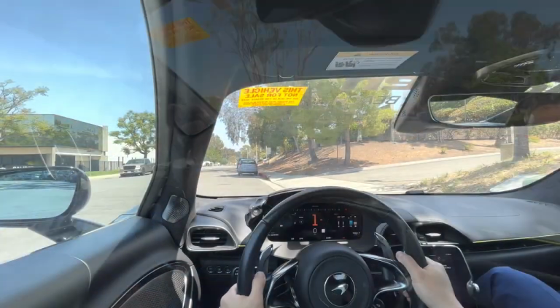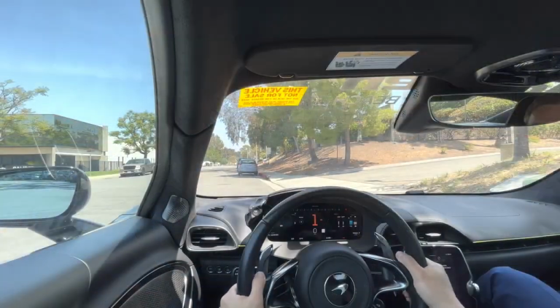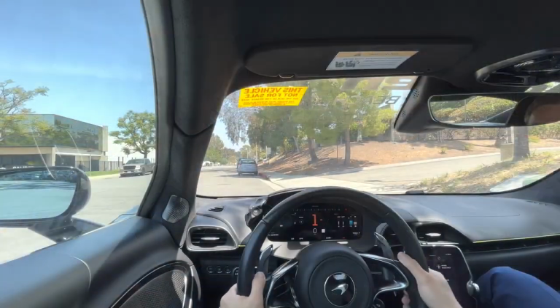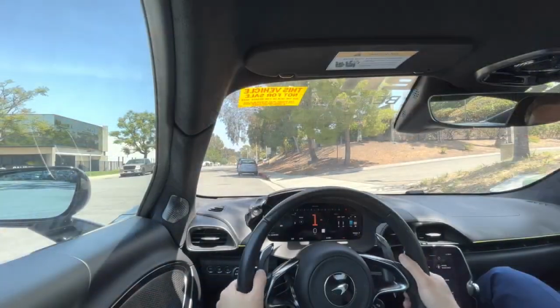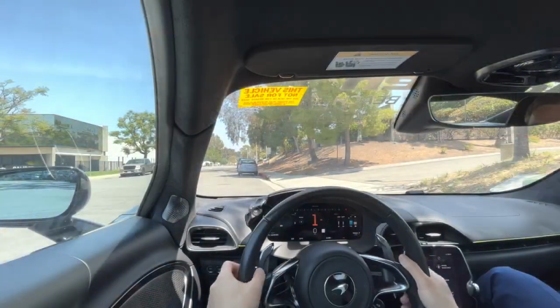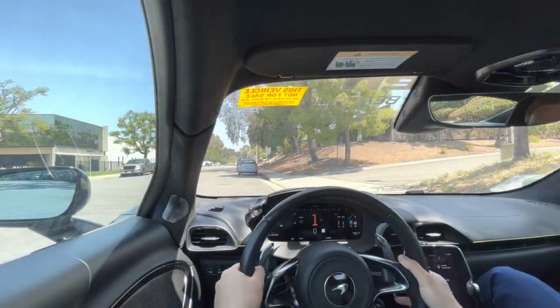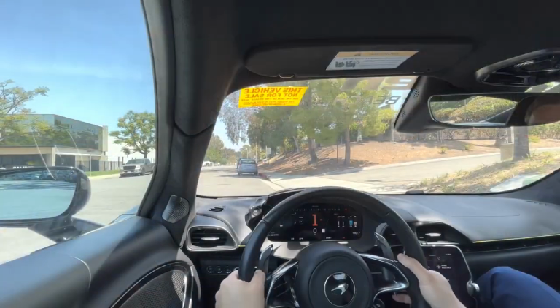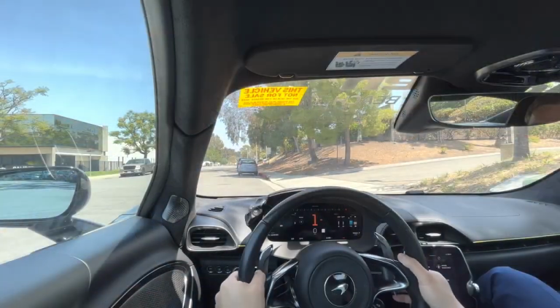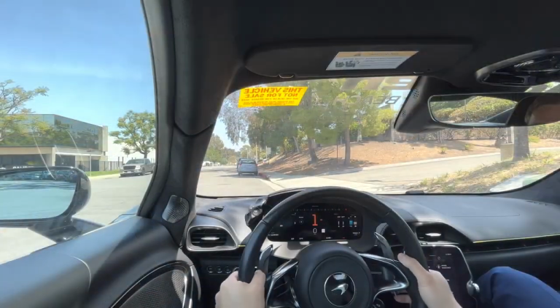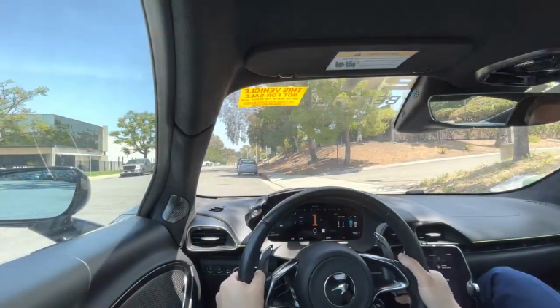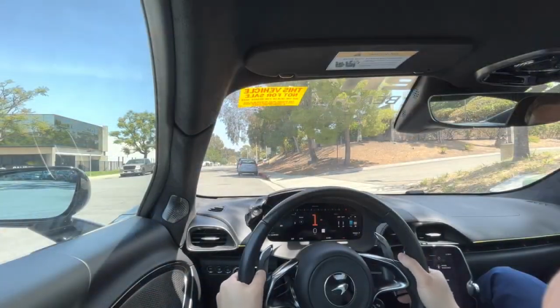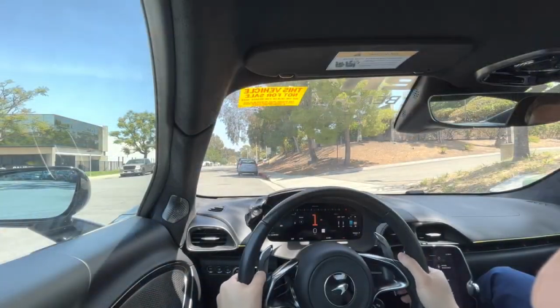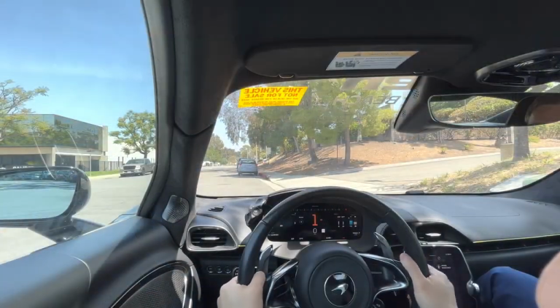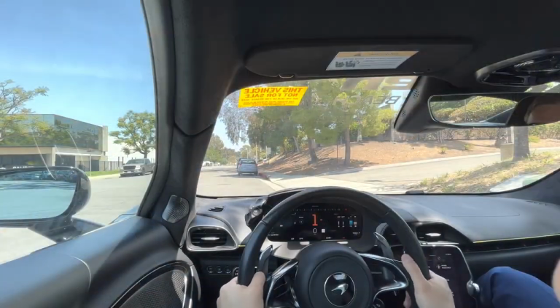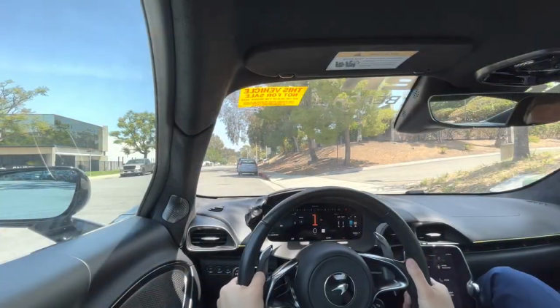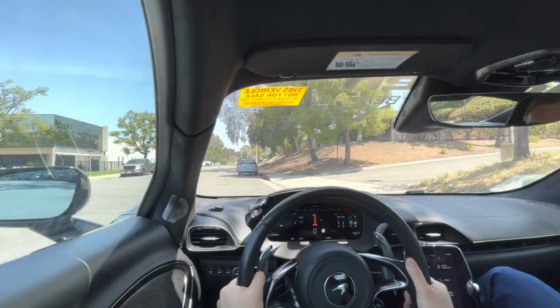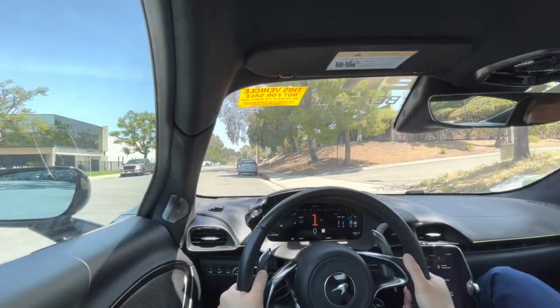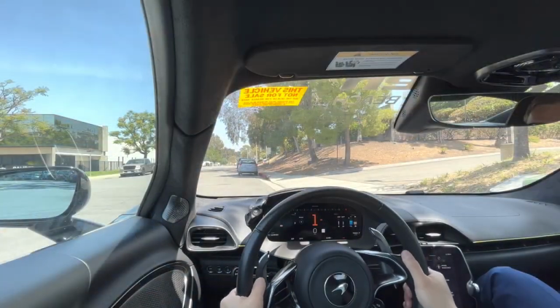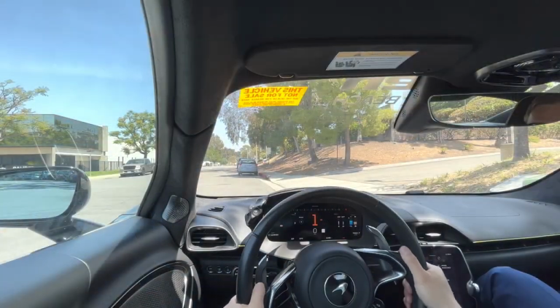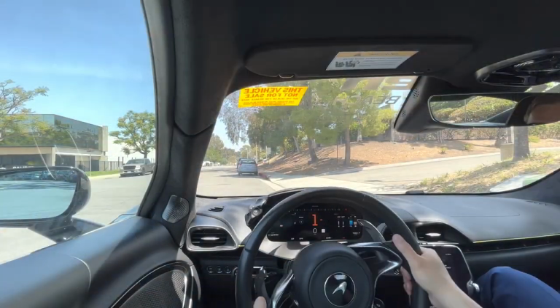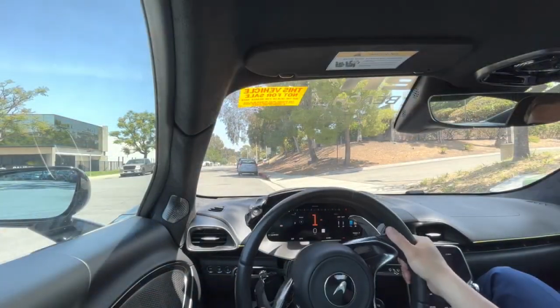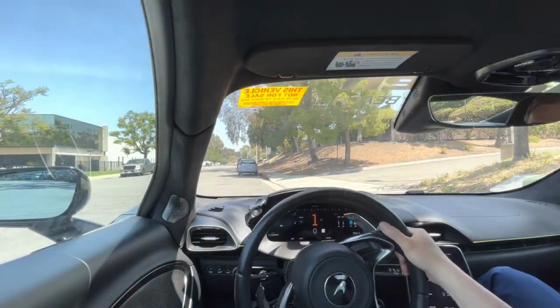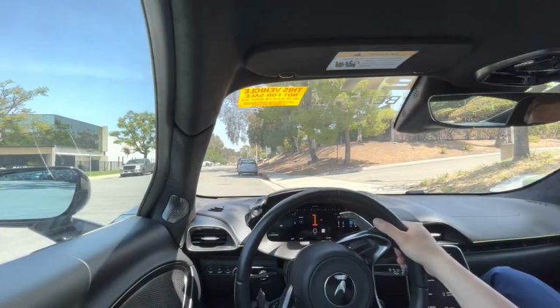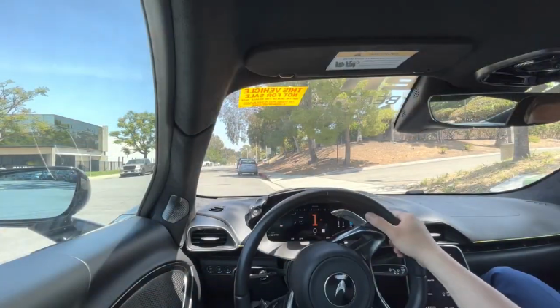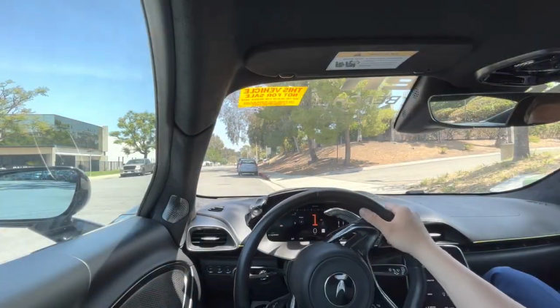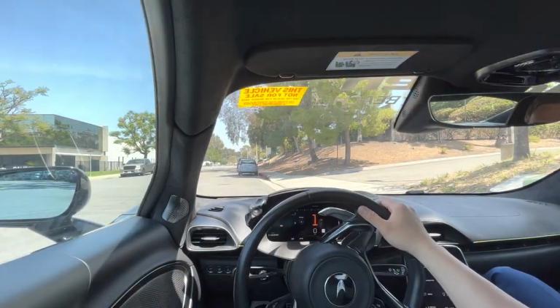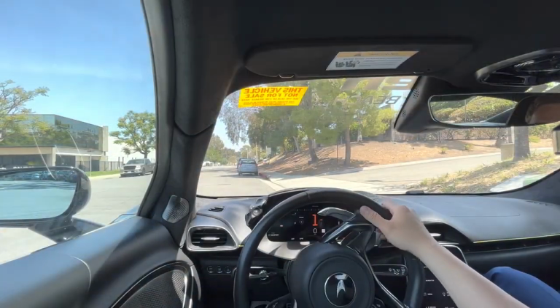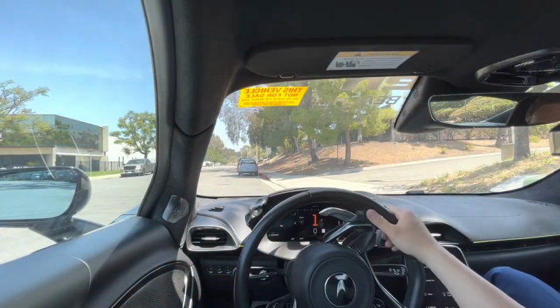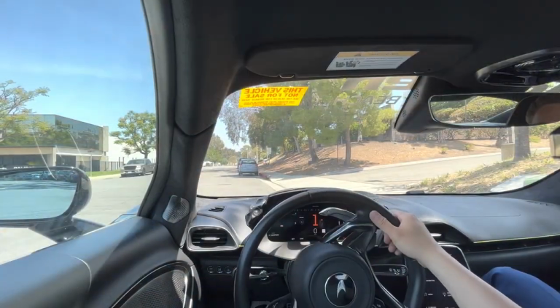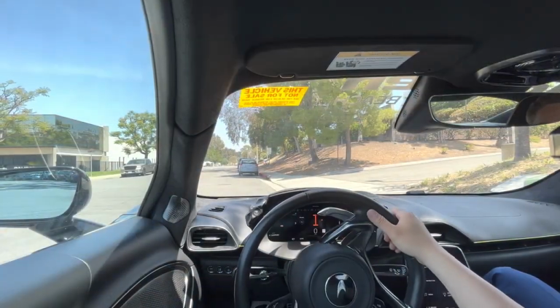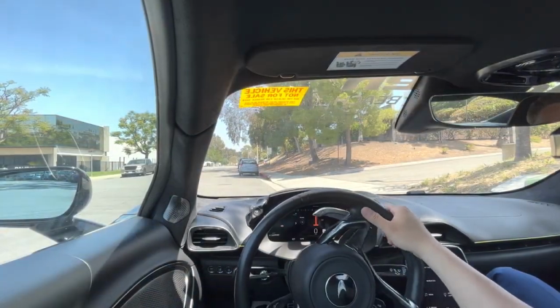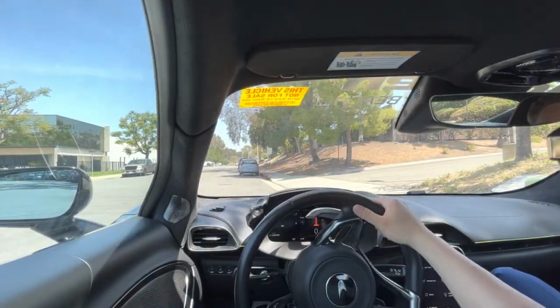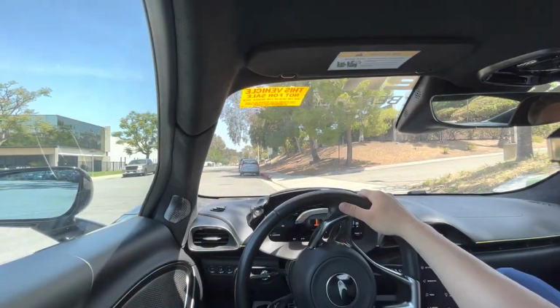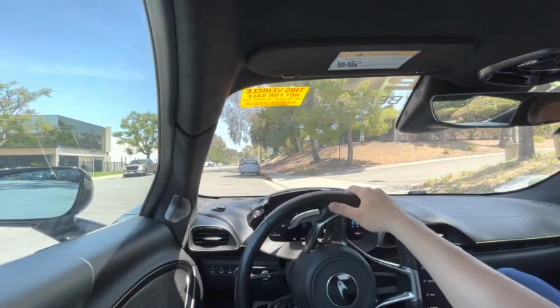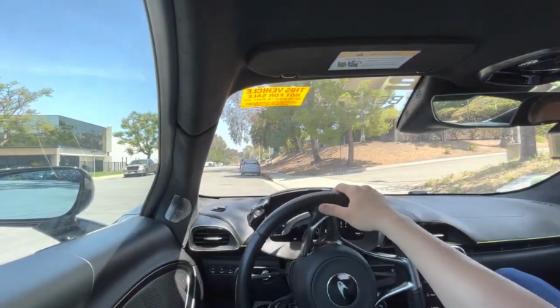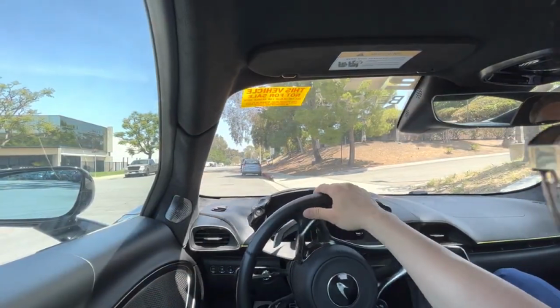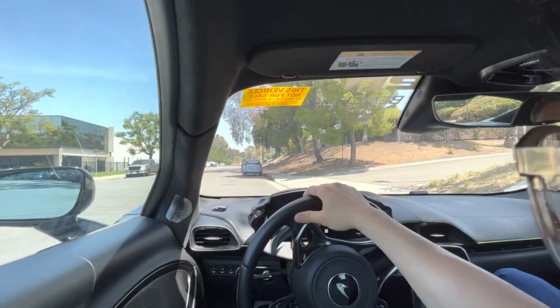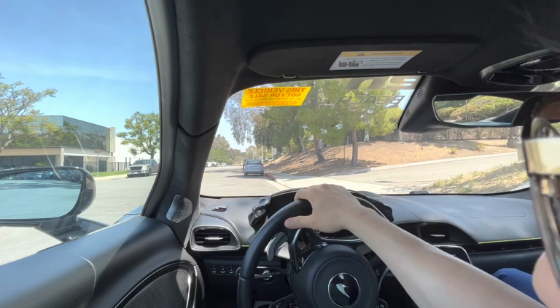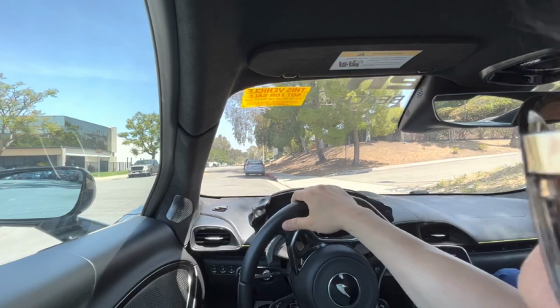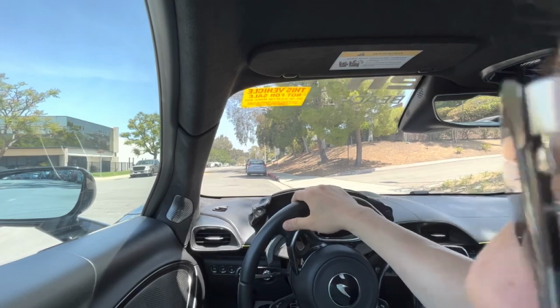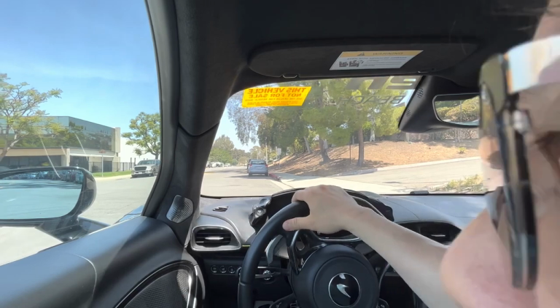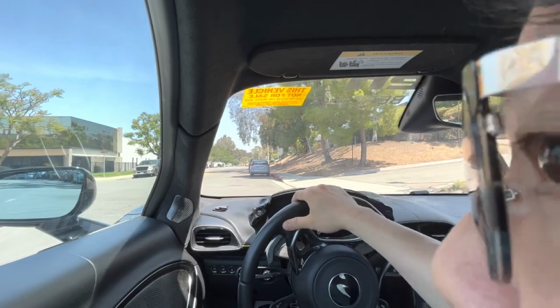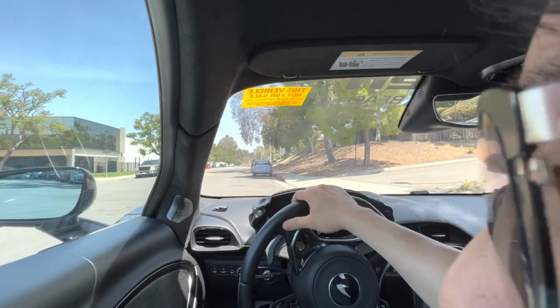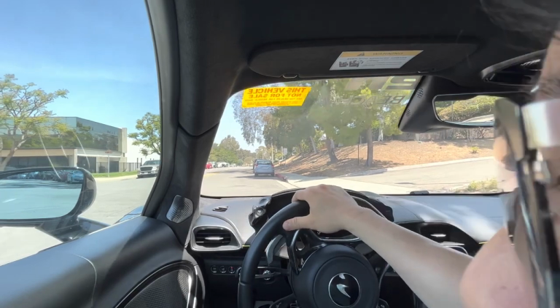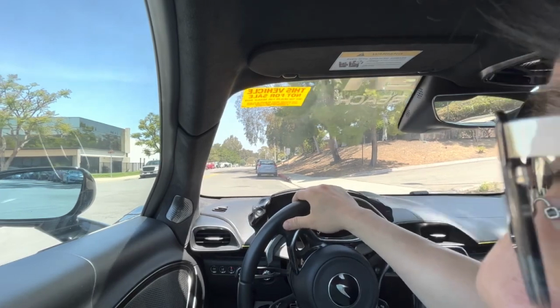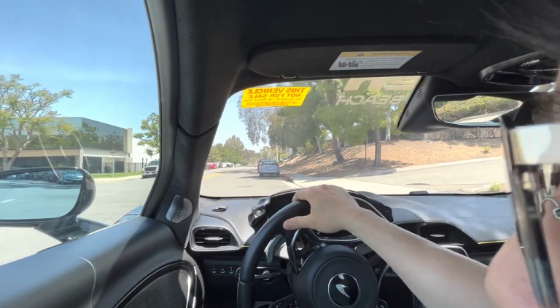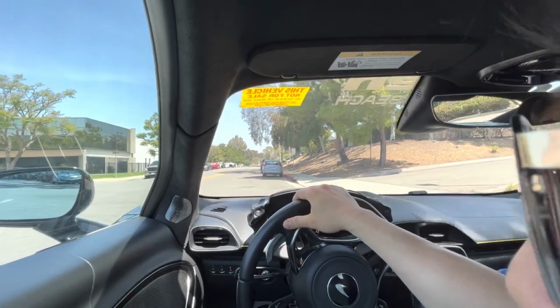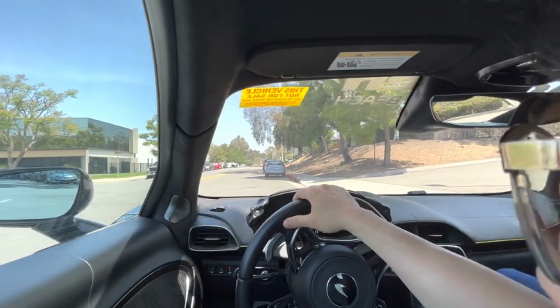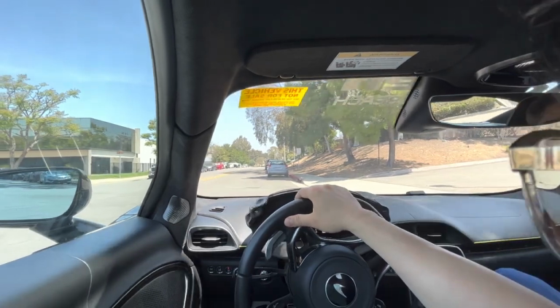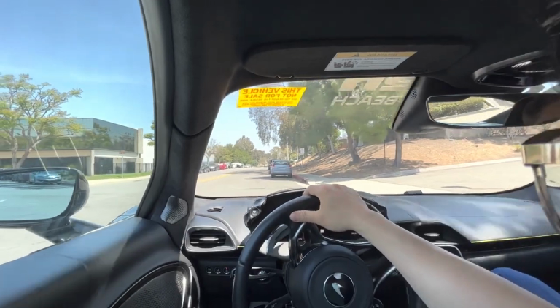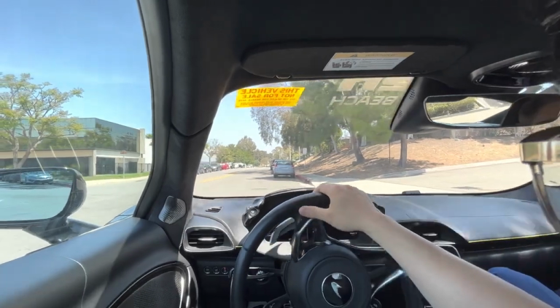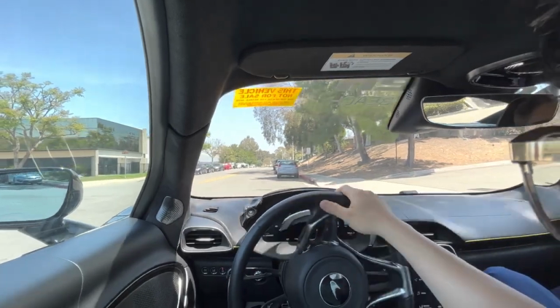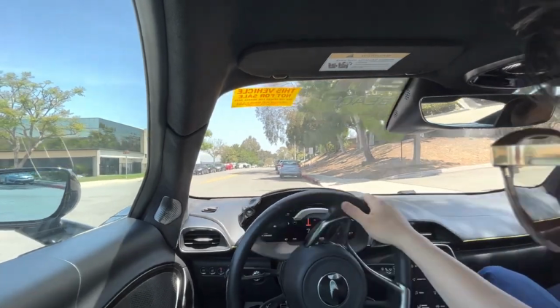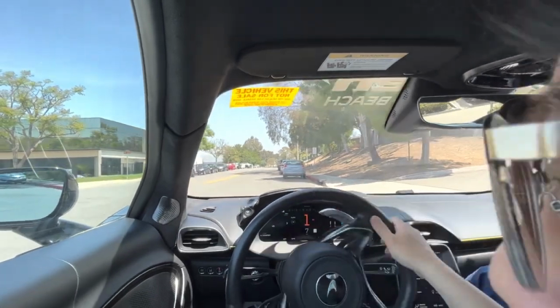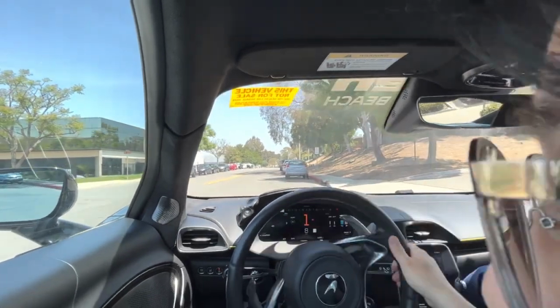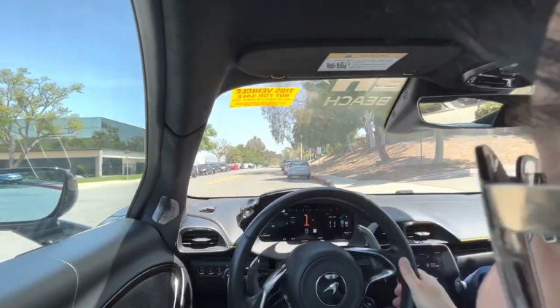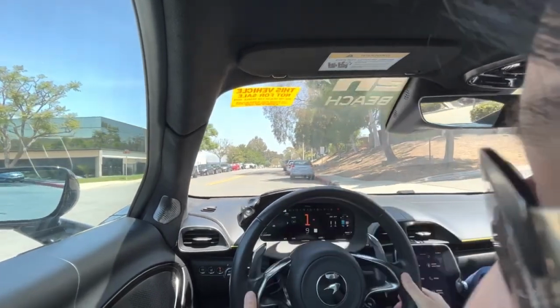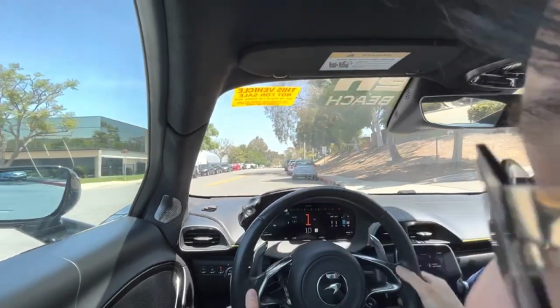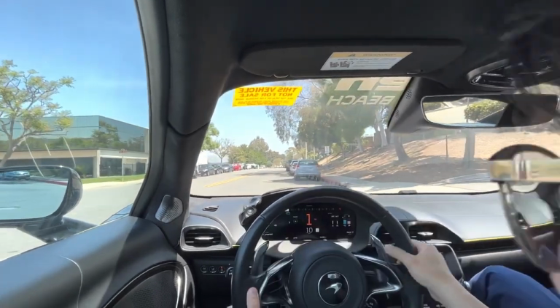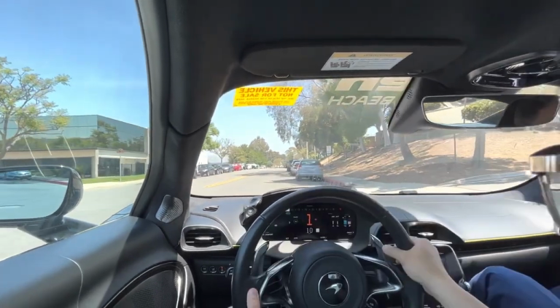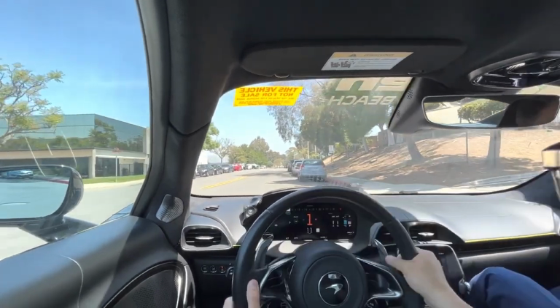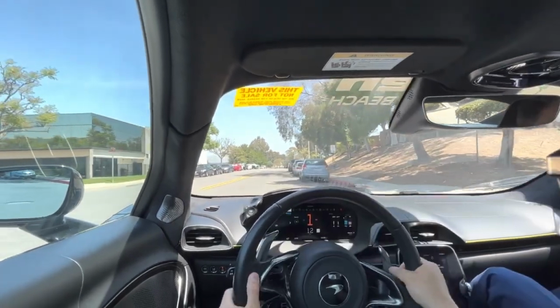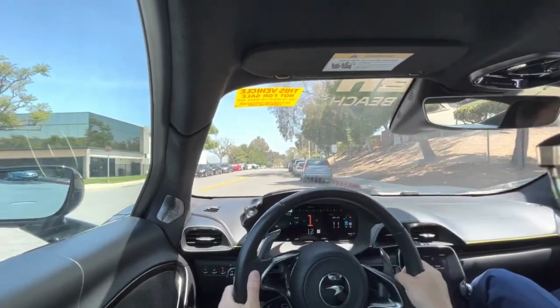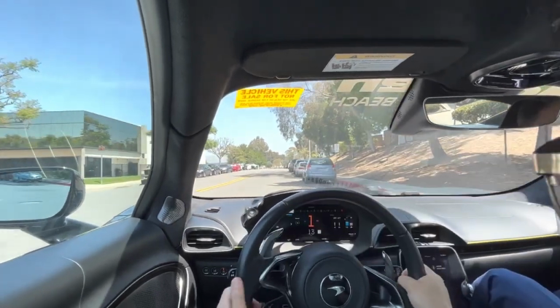Alright, so here we are — I'm driving the McLaren Artura. Let's see if this car behaves.